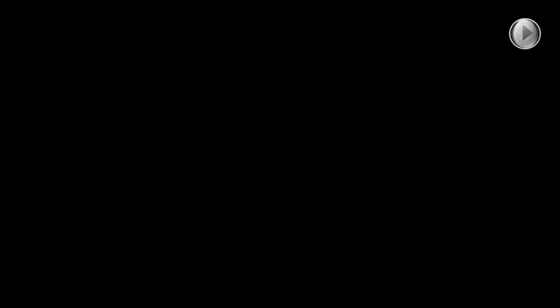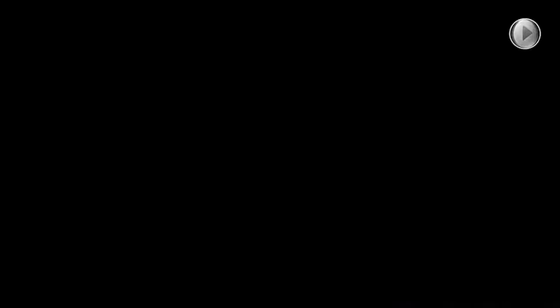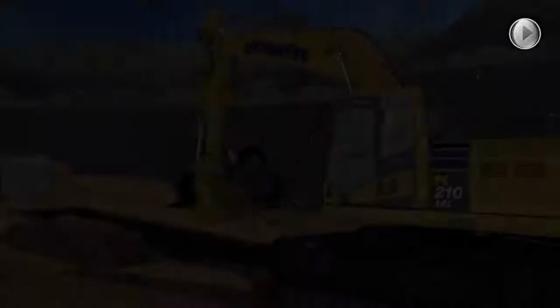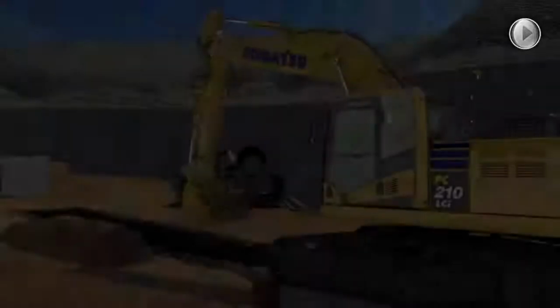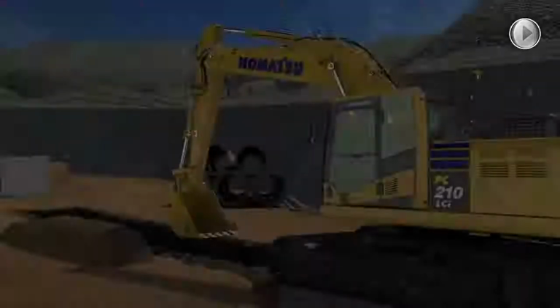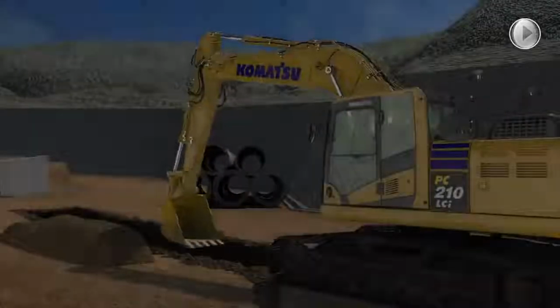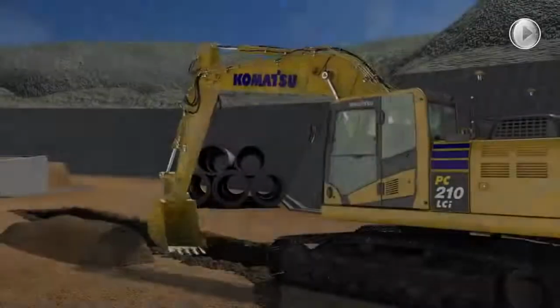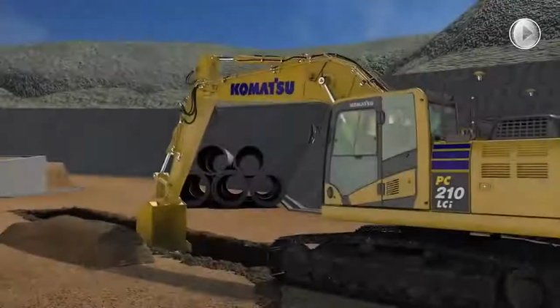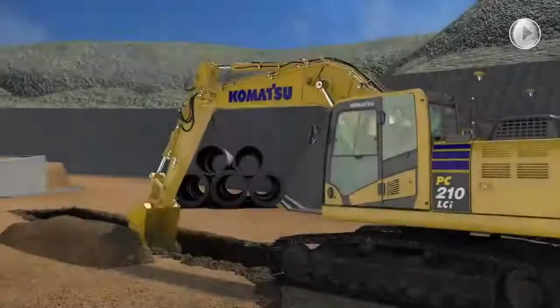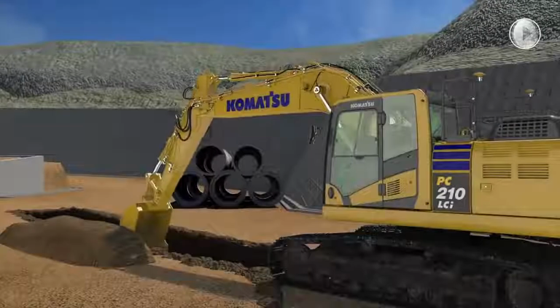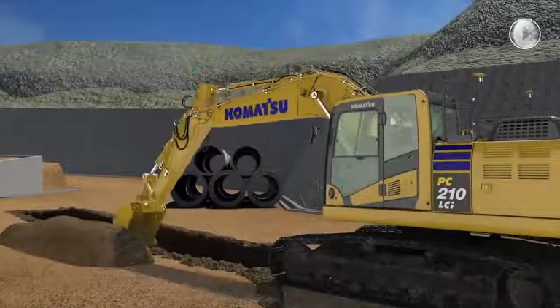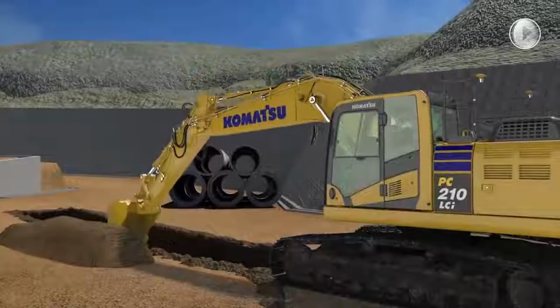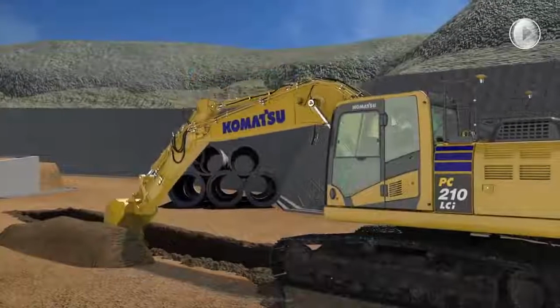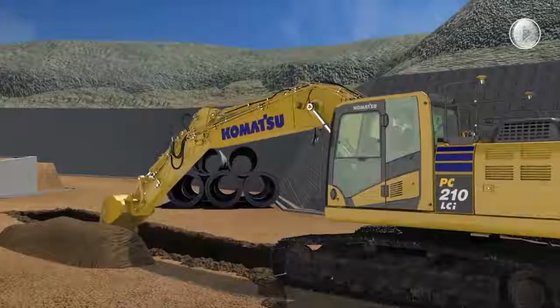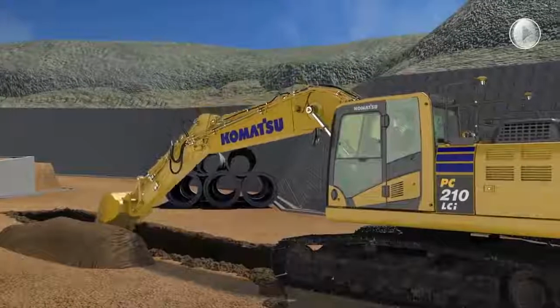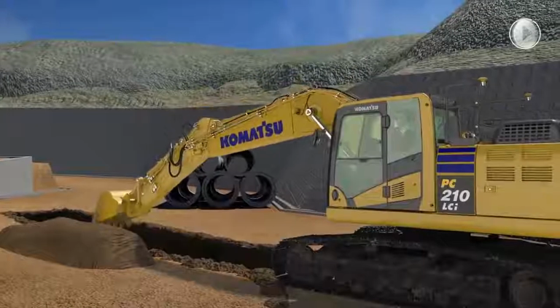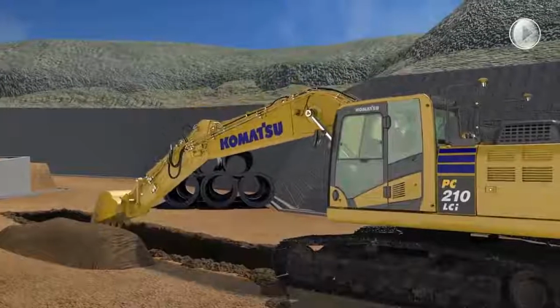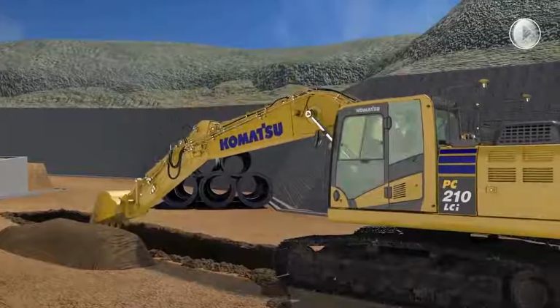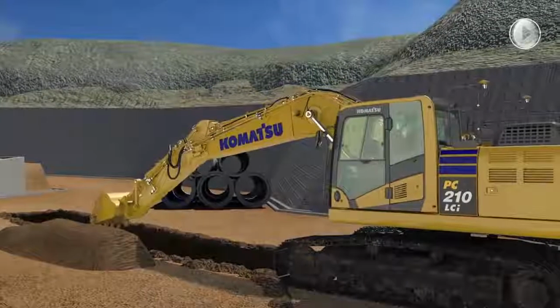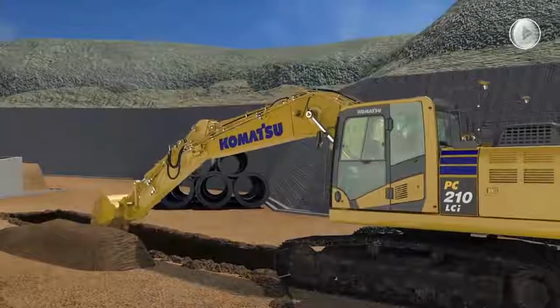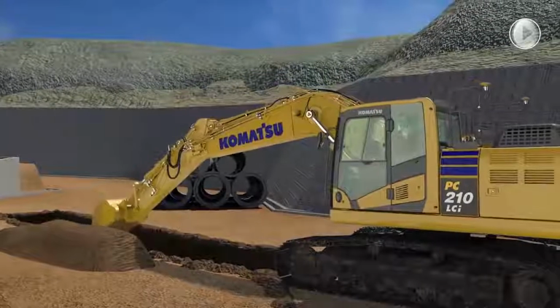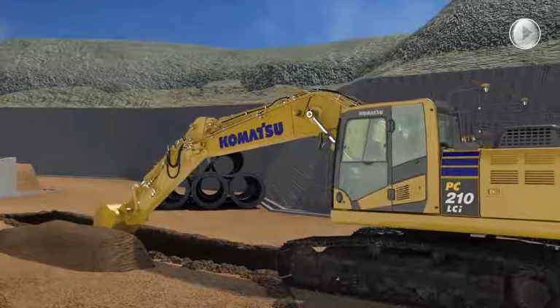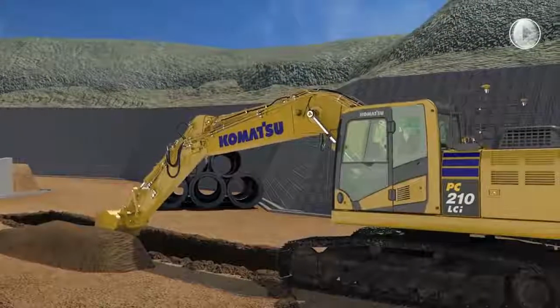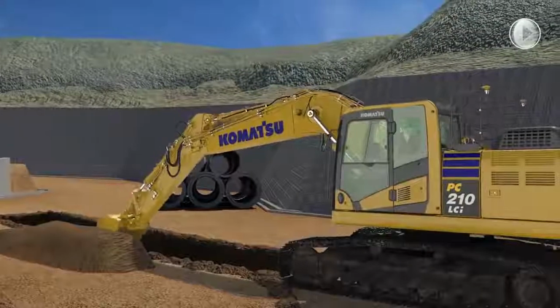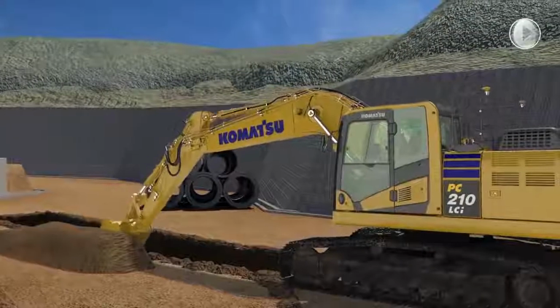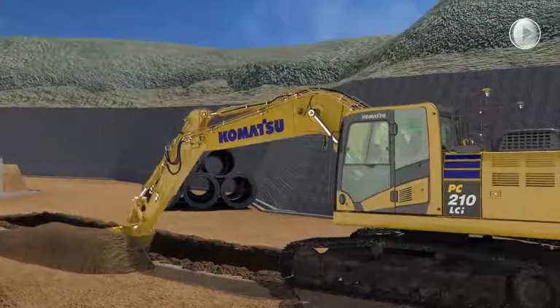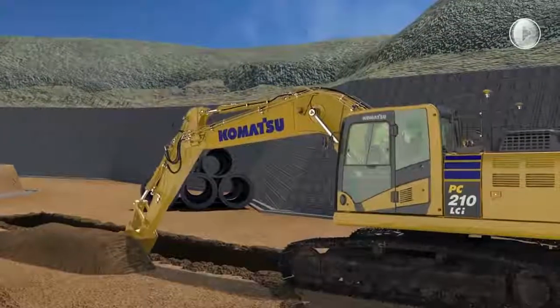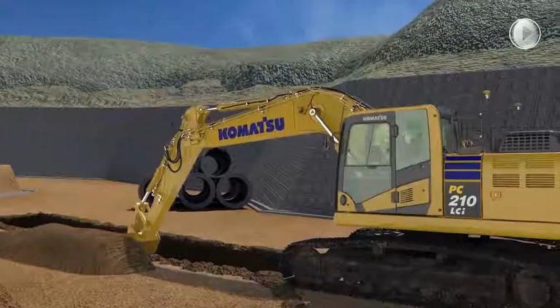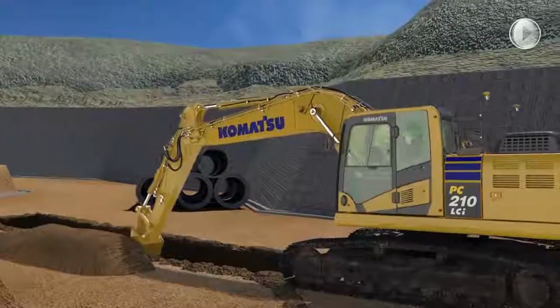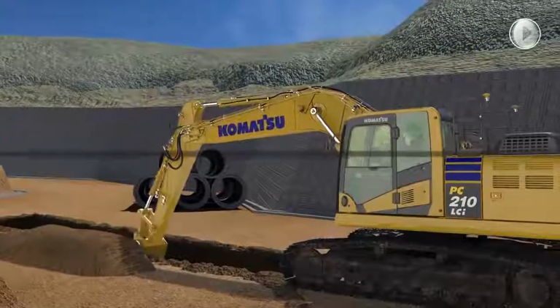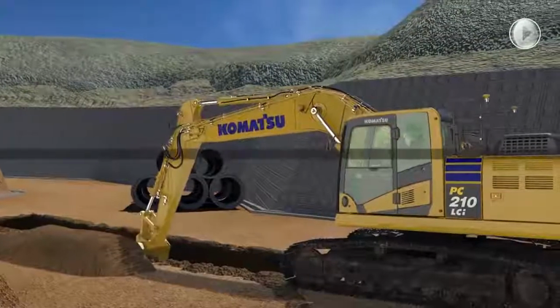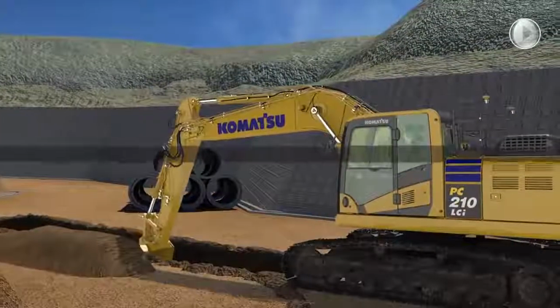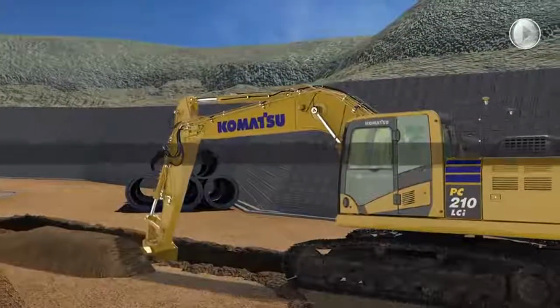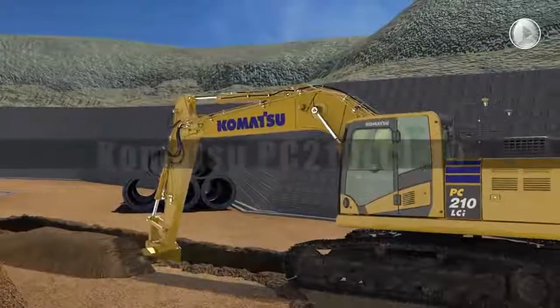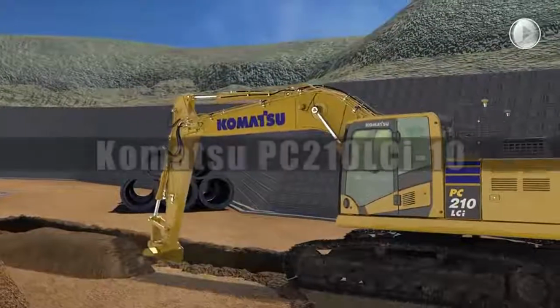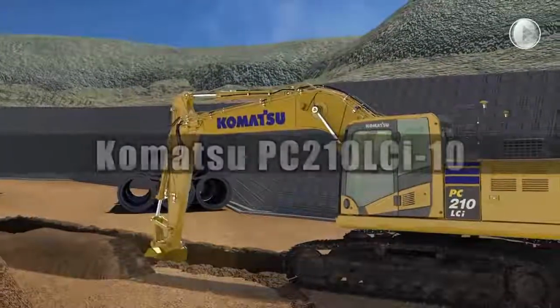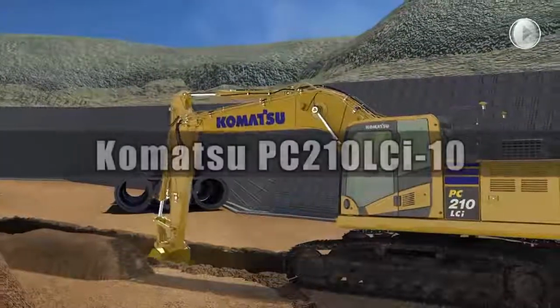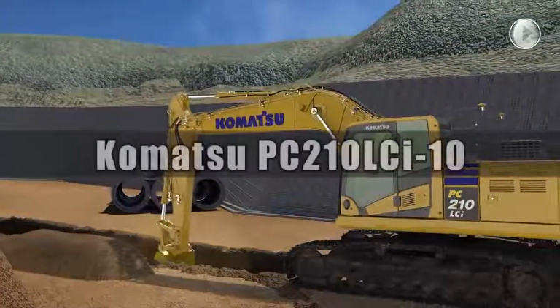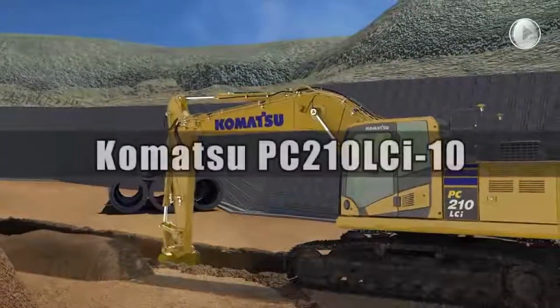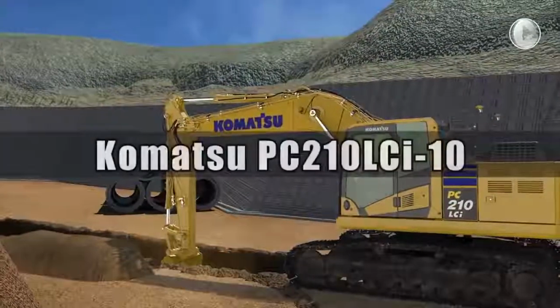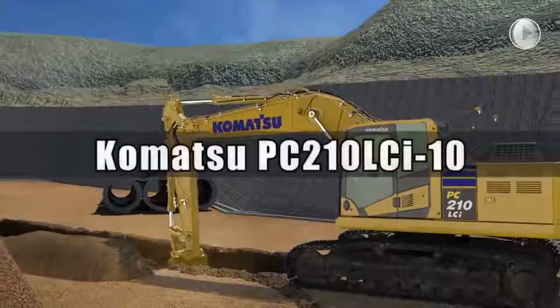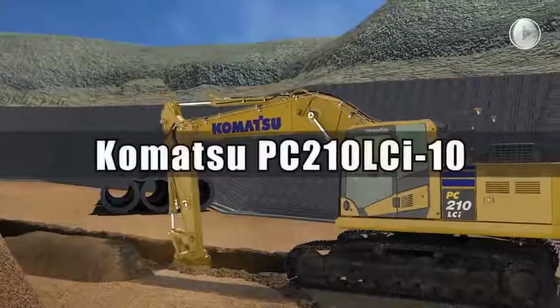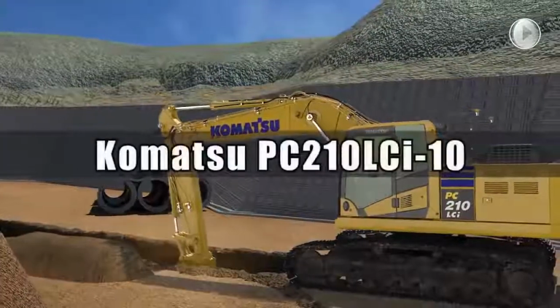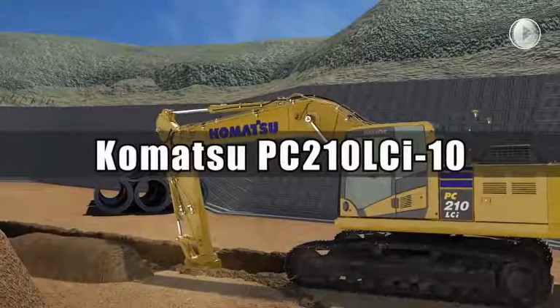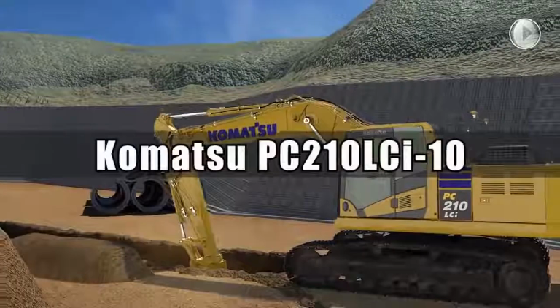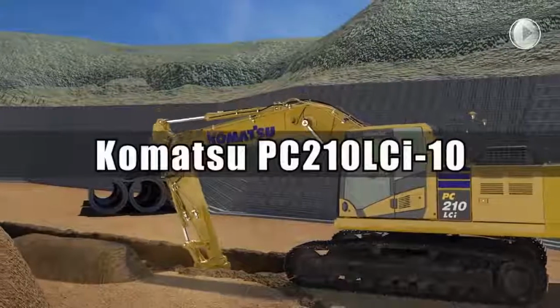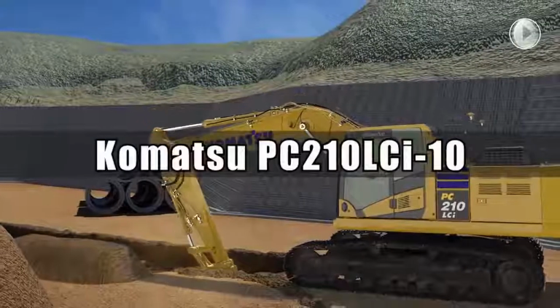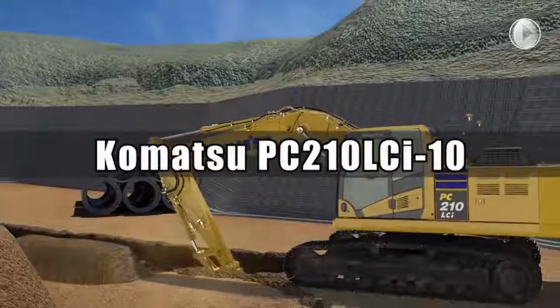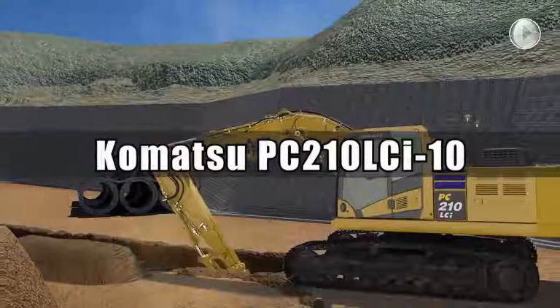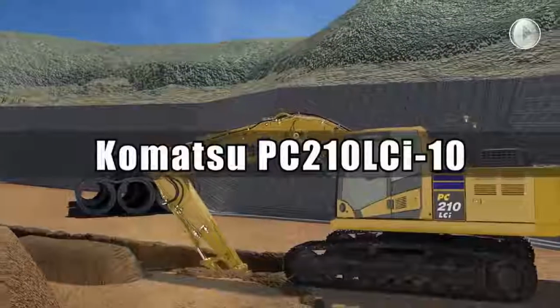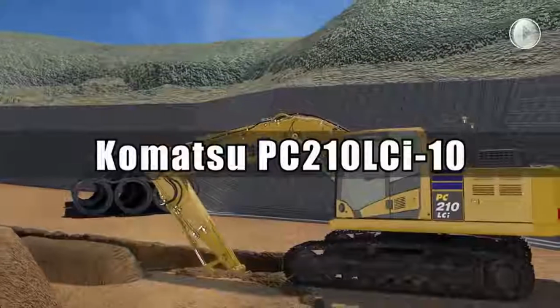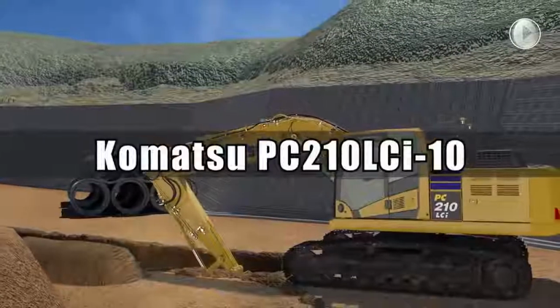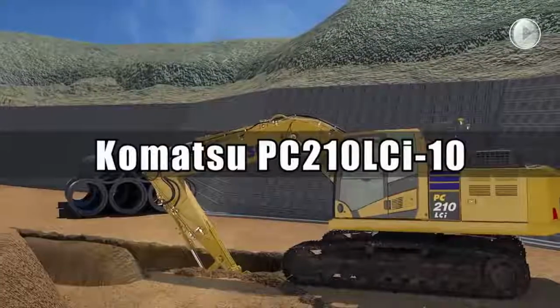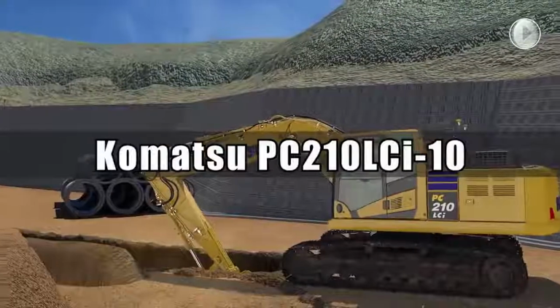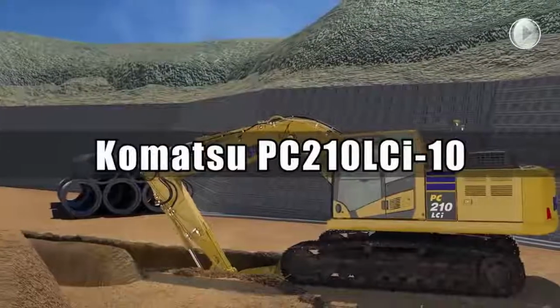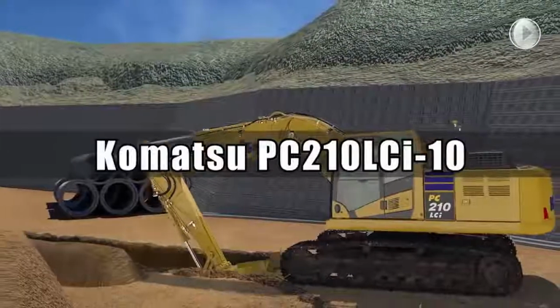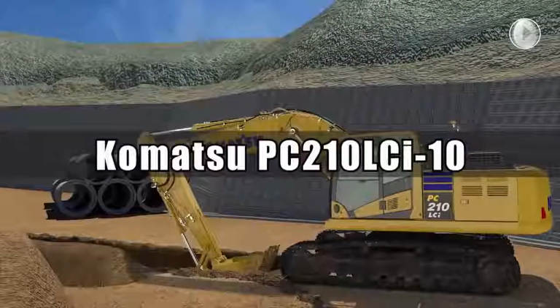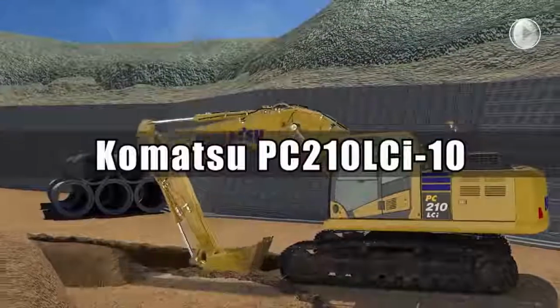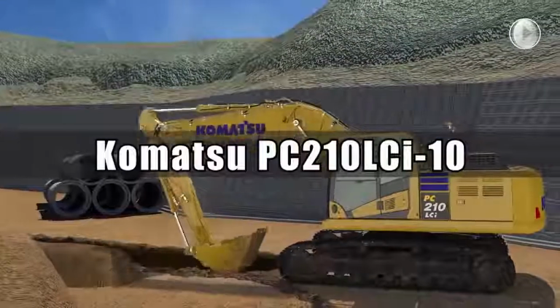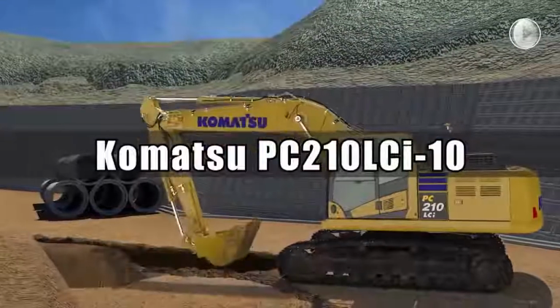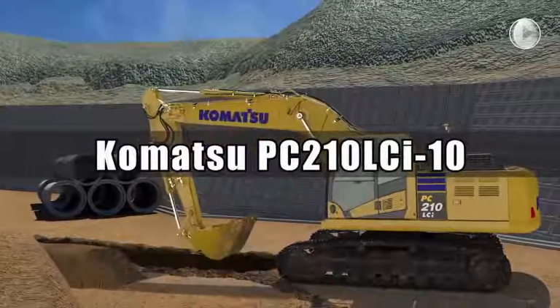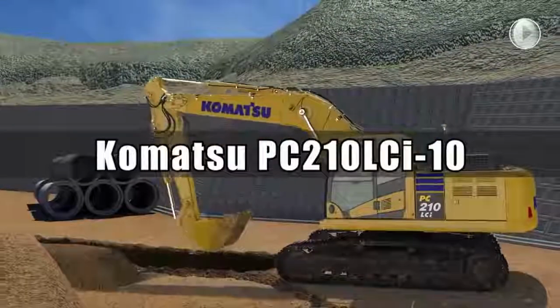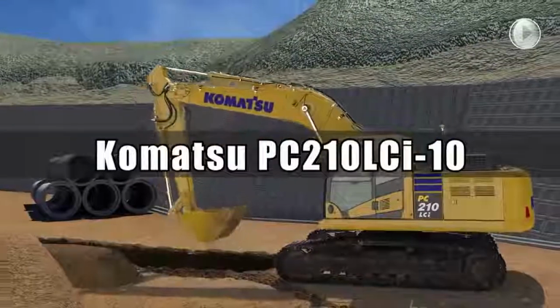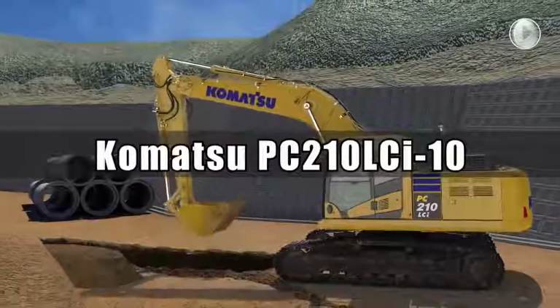Komatsu's intelligent machine control excavators. Innovative. Integrative. Intelligent. Komatsu Intelligent Machine Control Excavators.